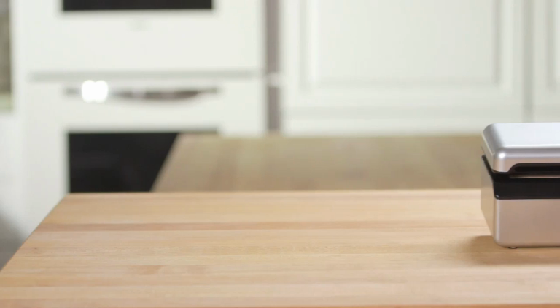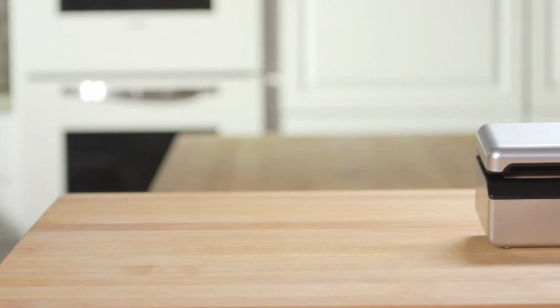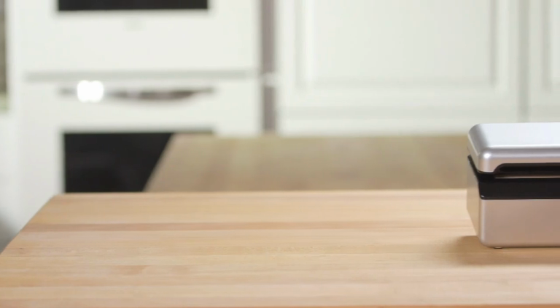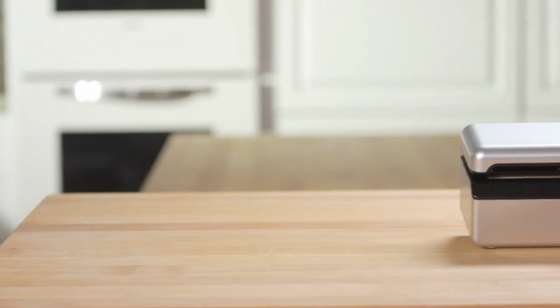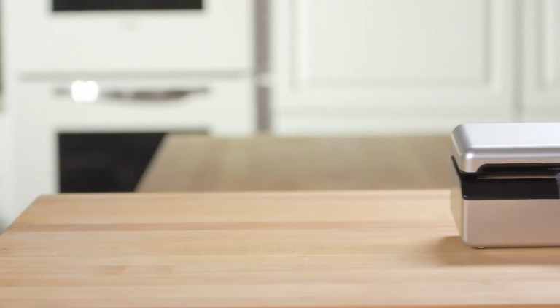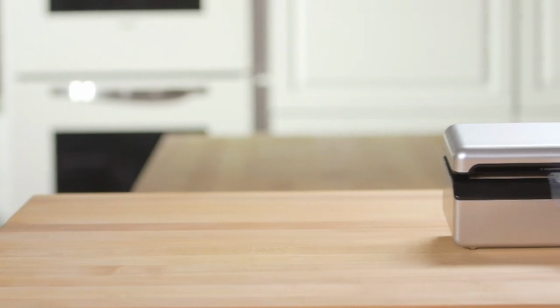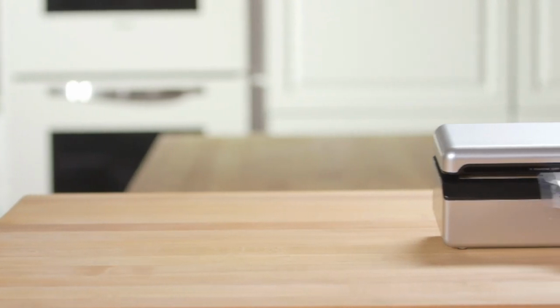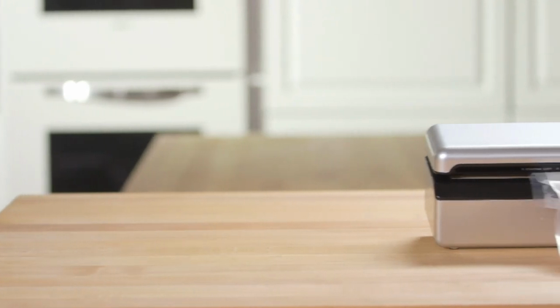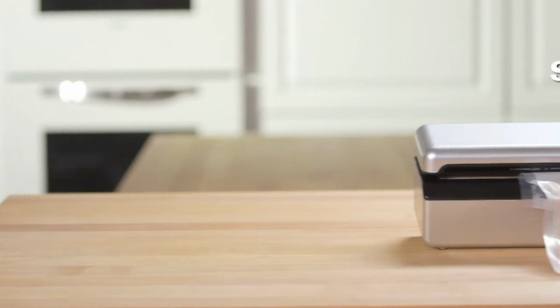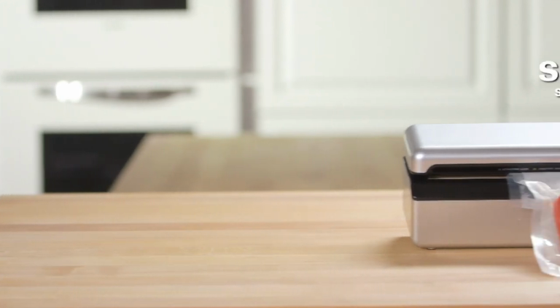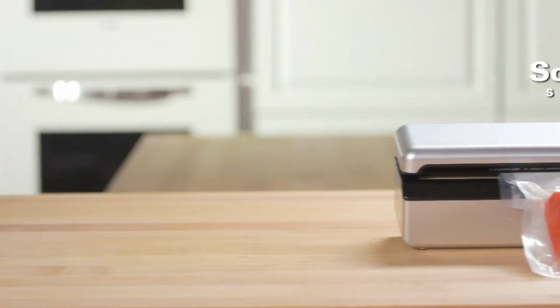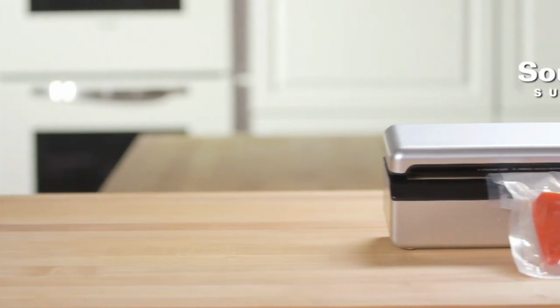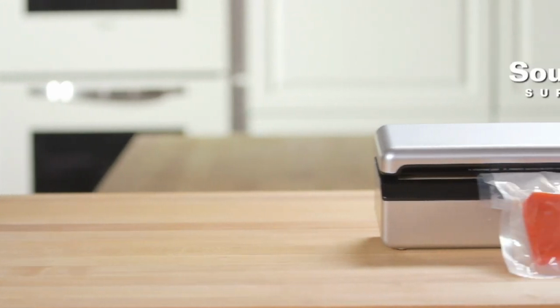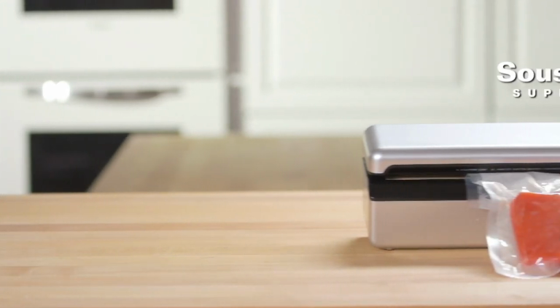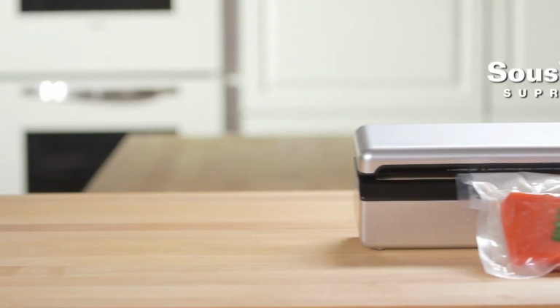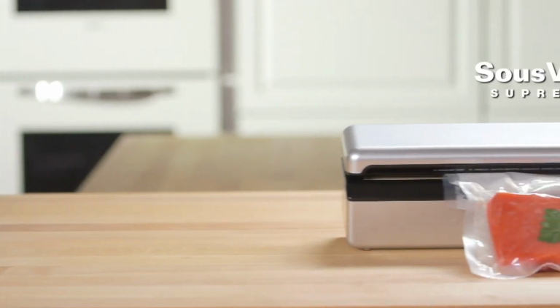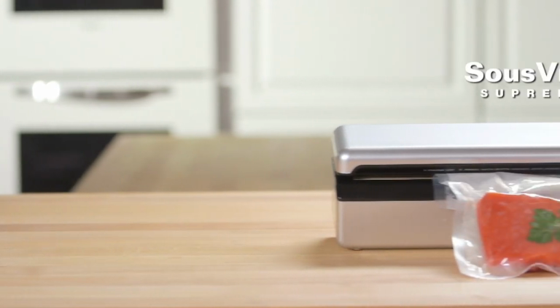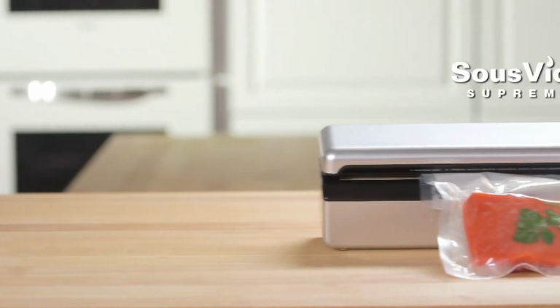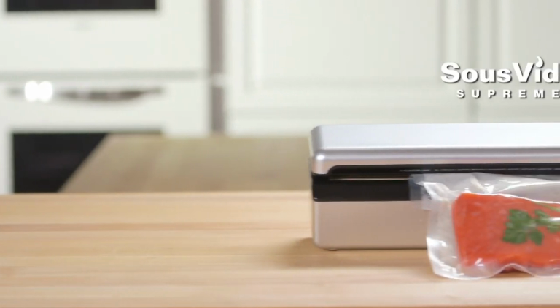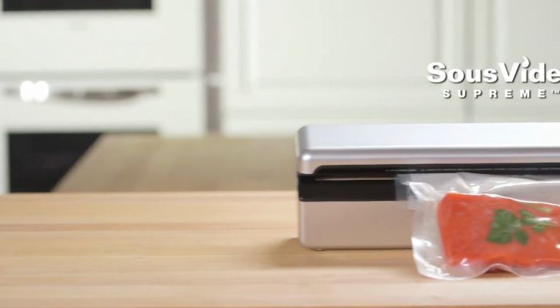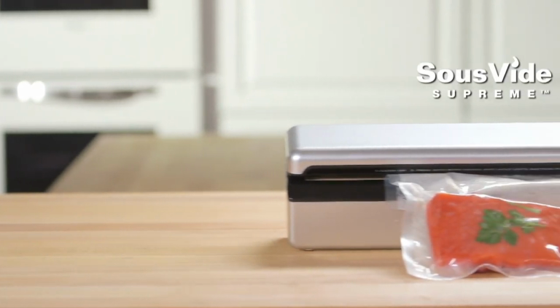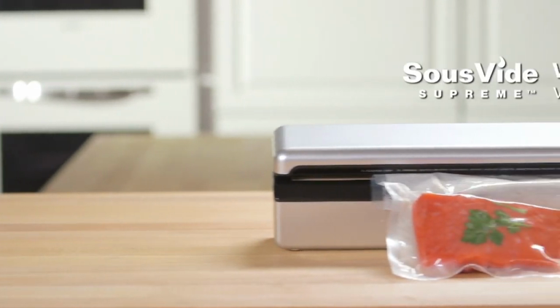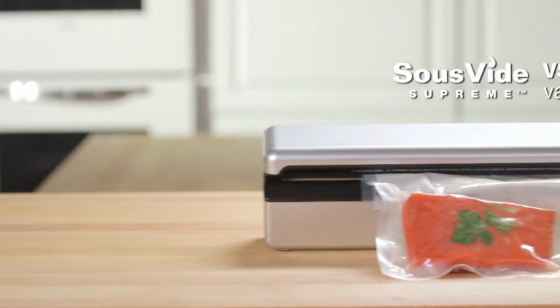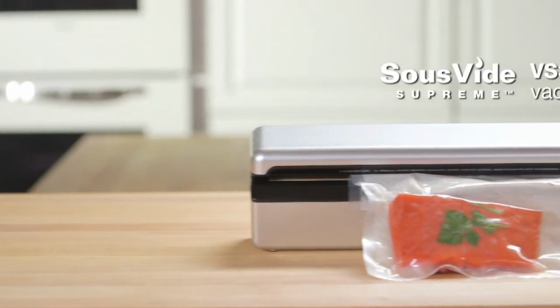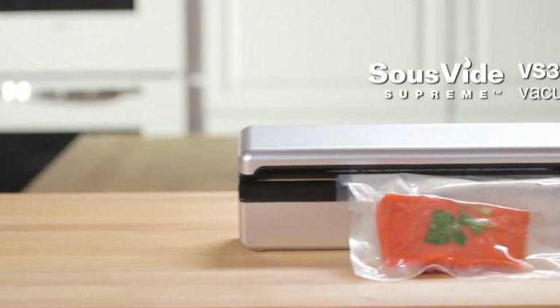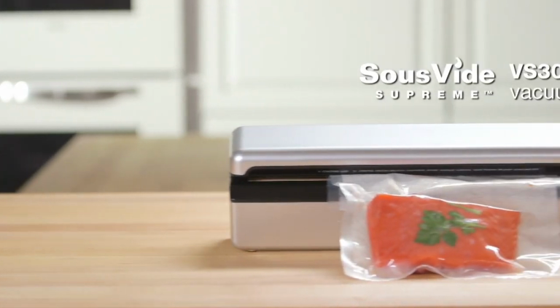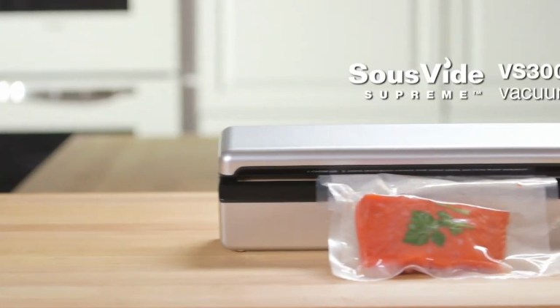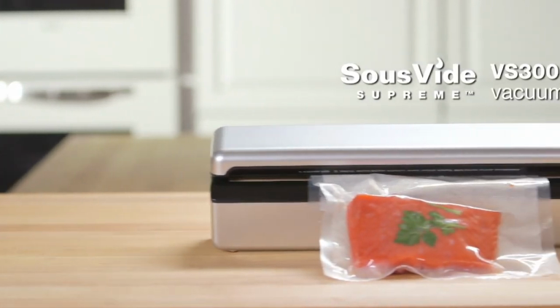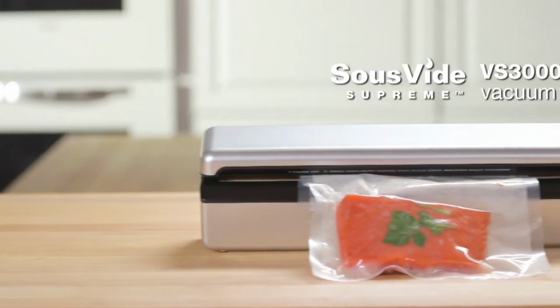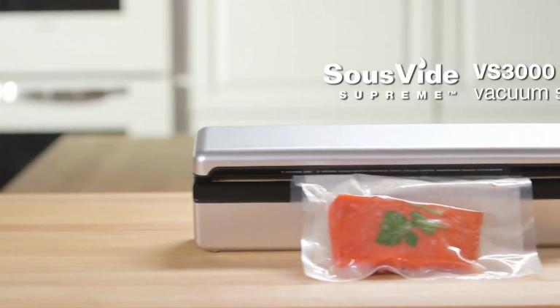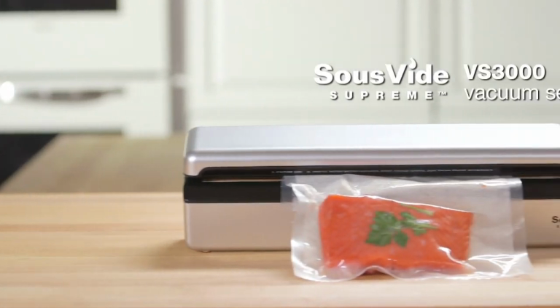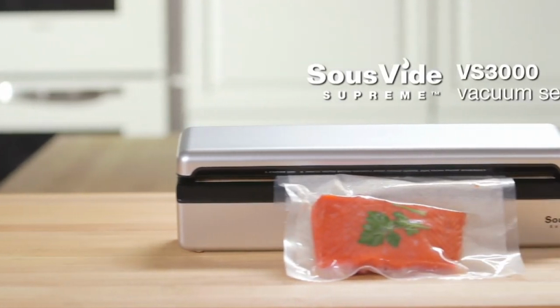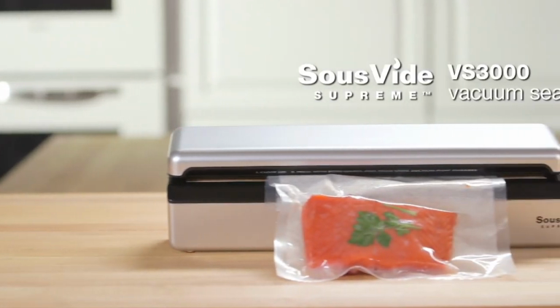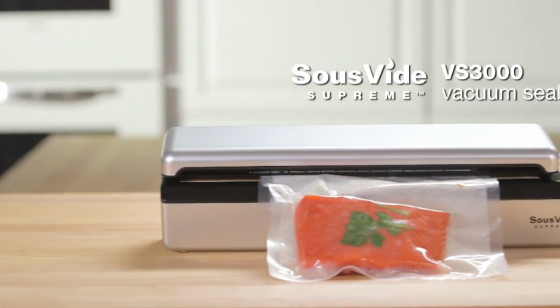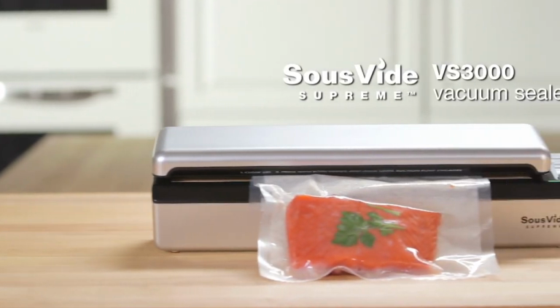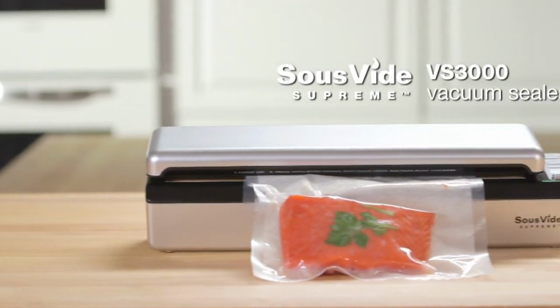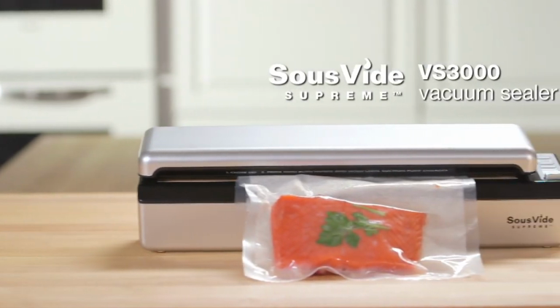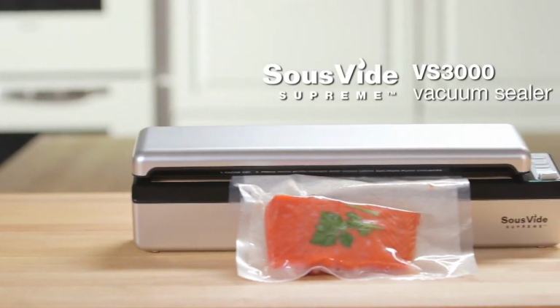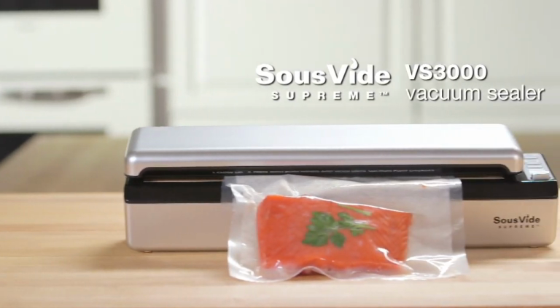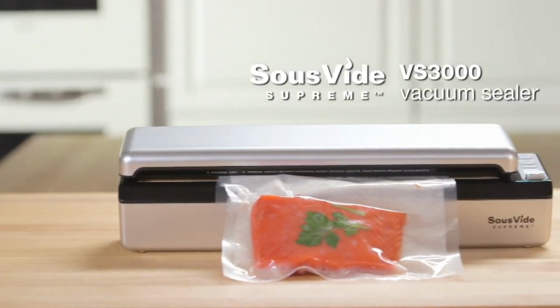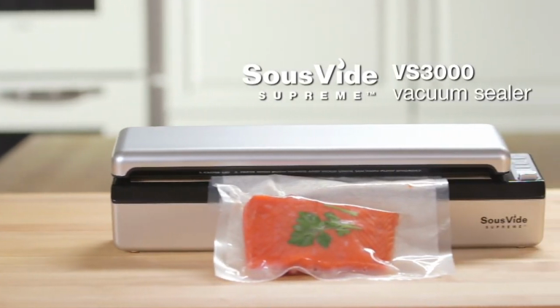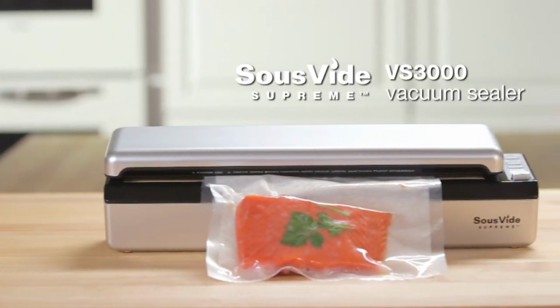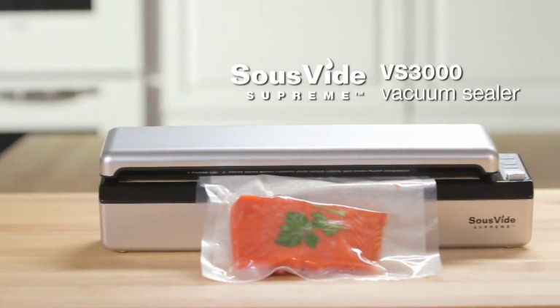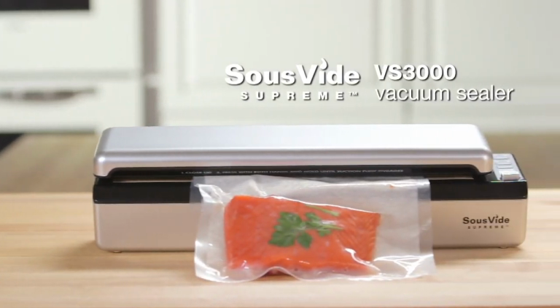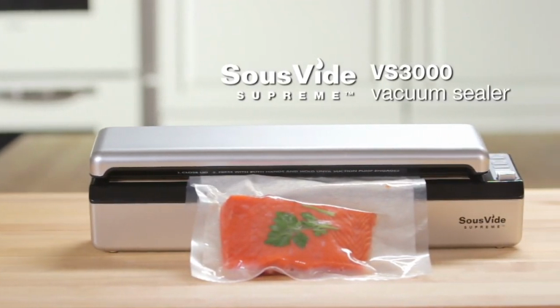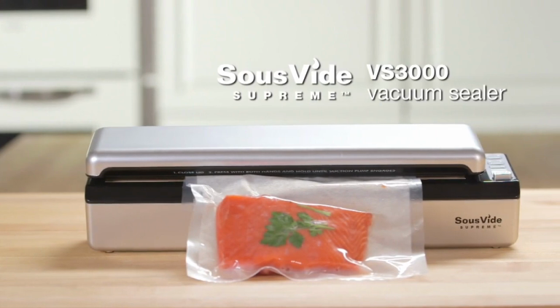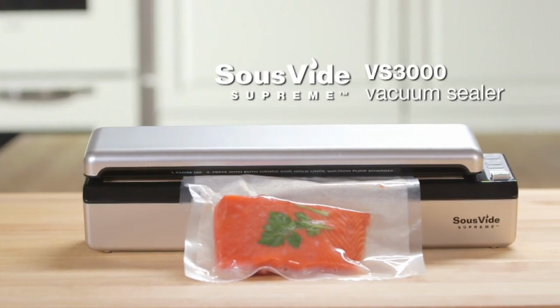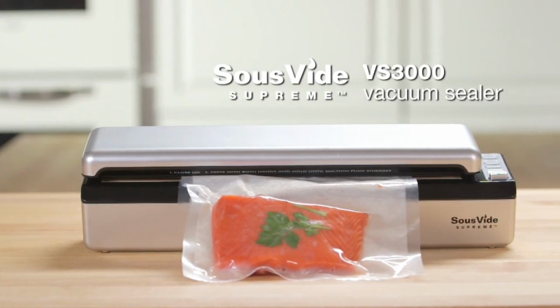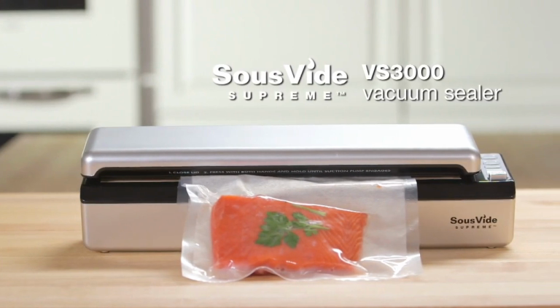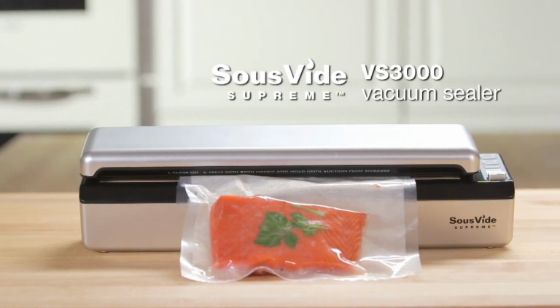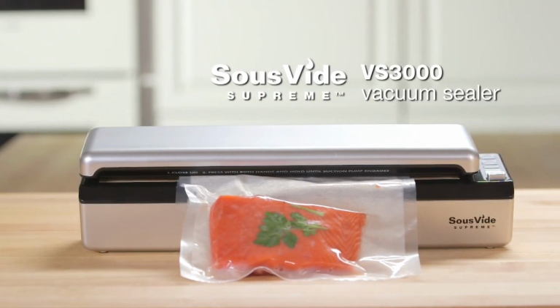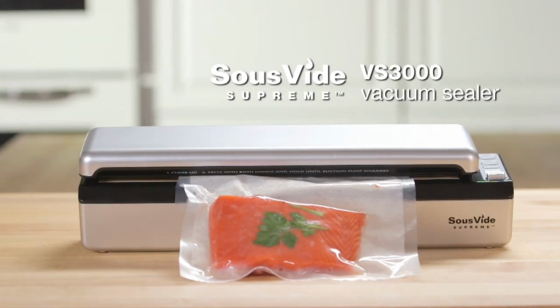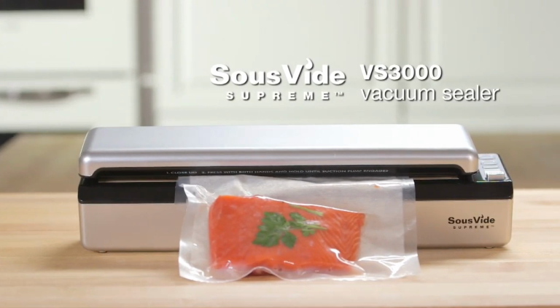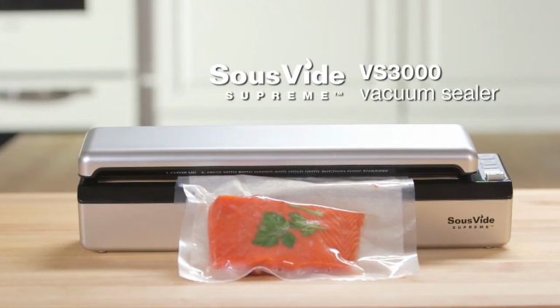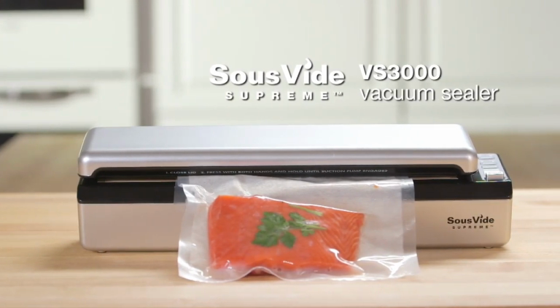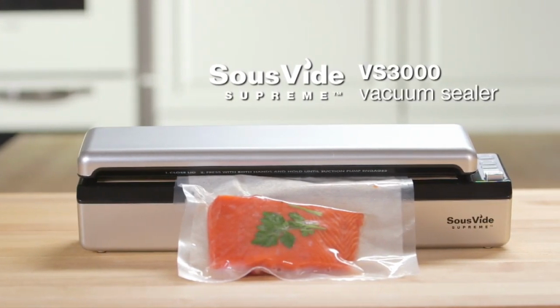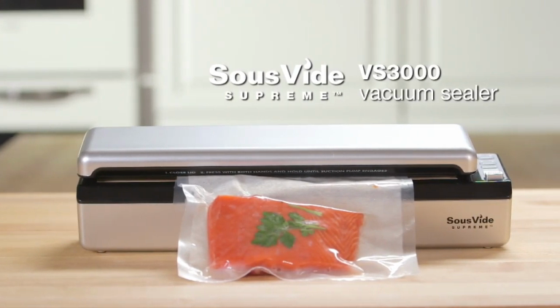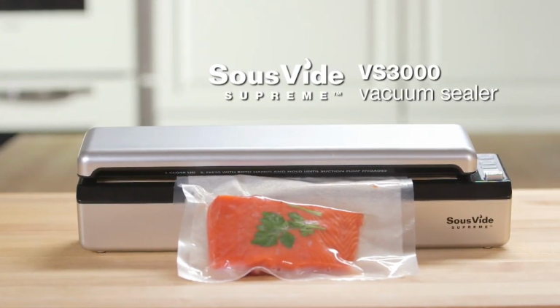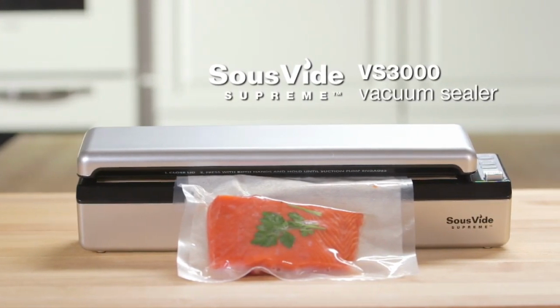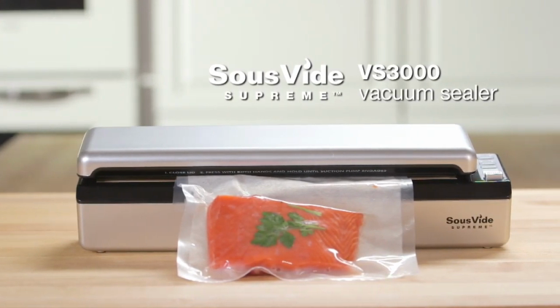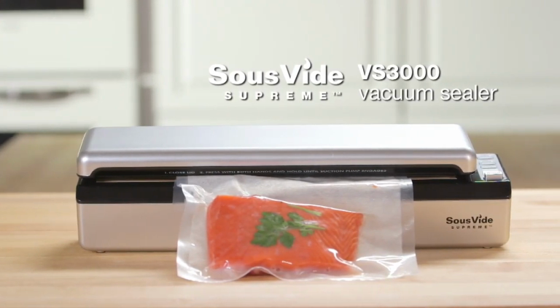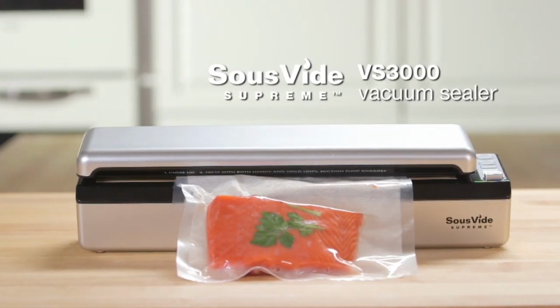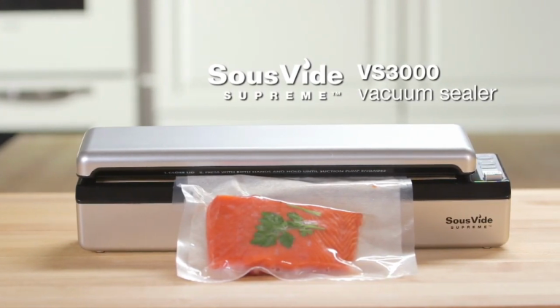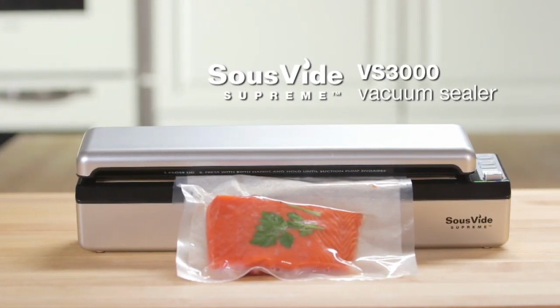Introducing the new Sous Vide Supreme VS 3000 Vacuum Sealer. Vacuum sealing your favorite food has never been easier.